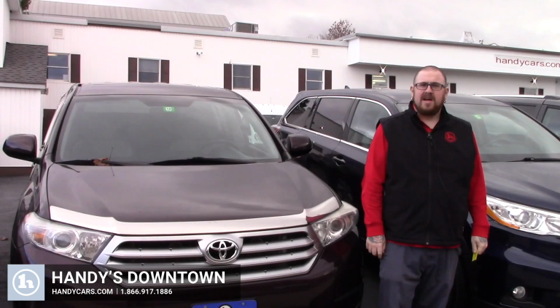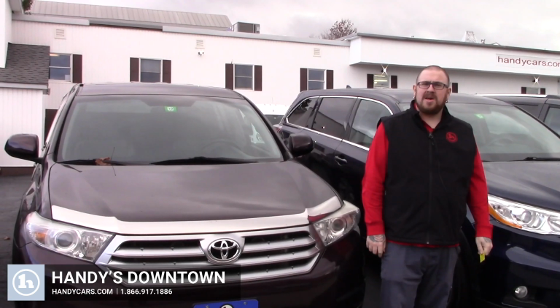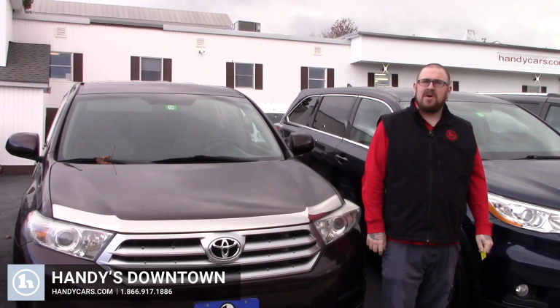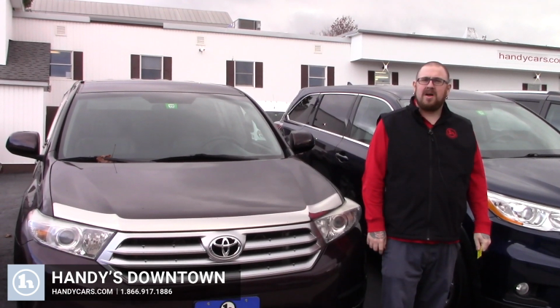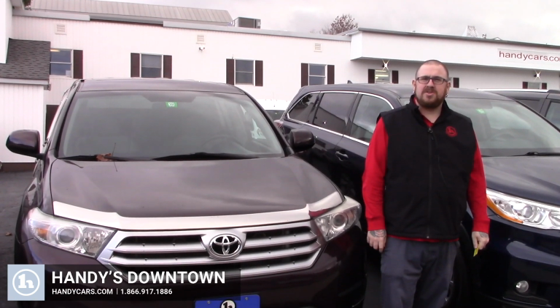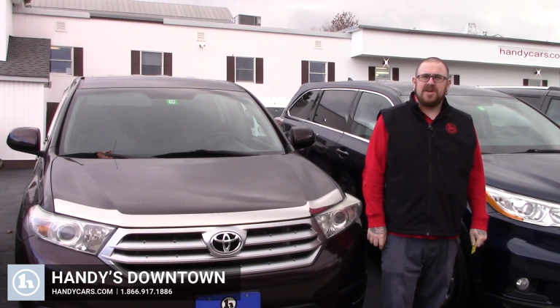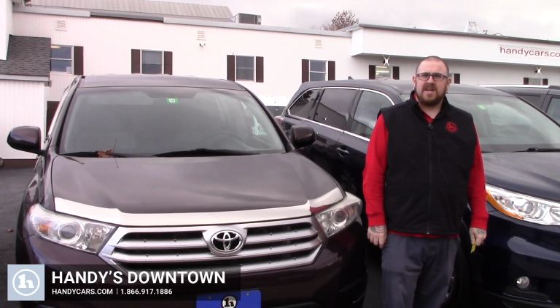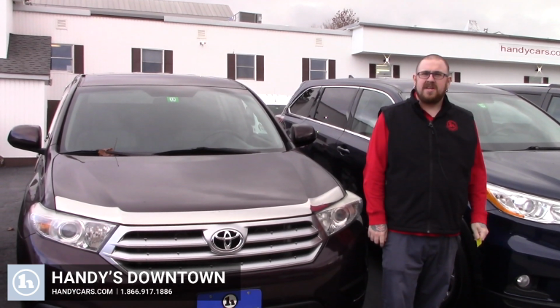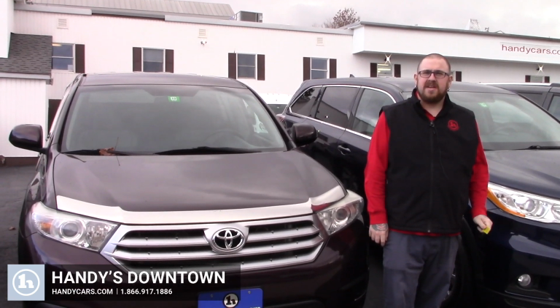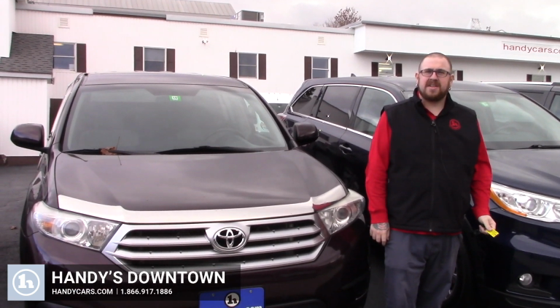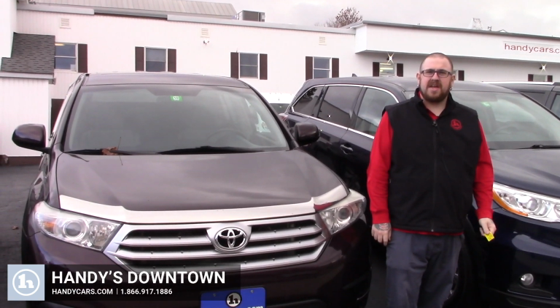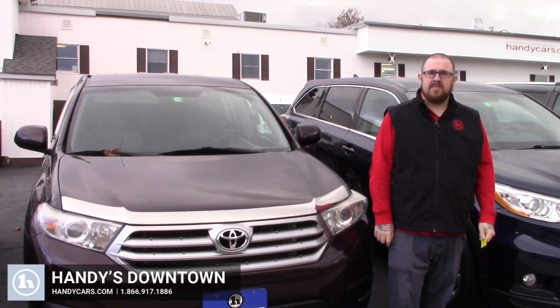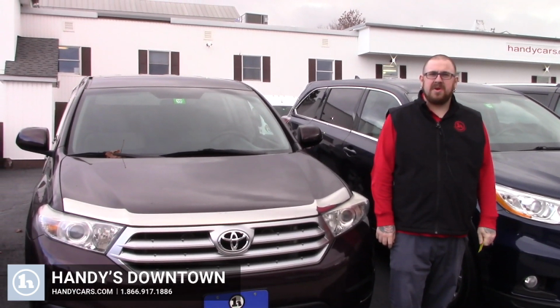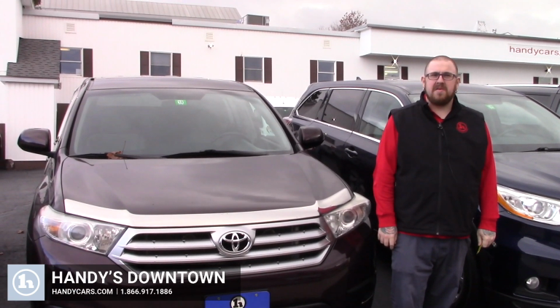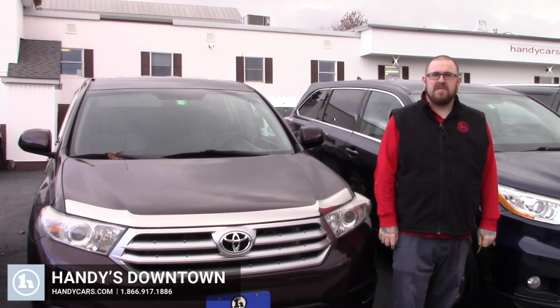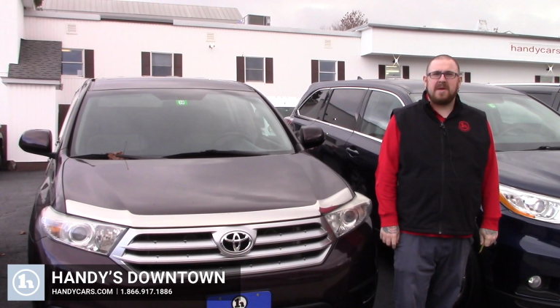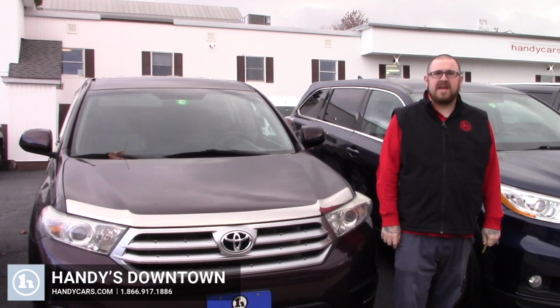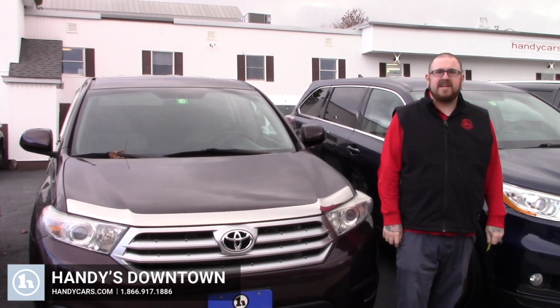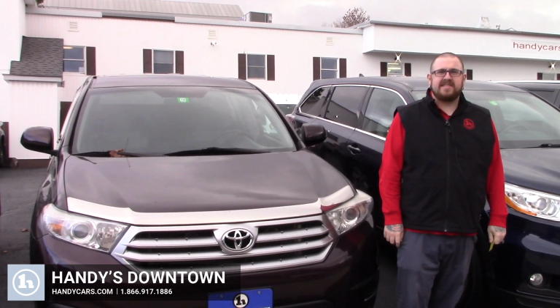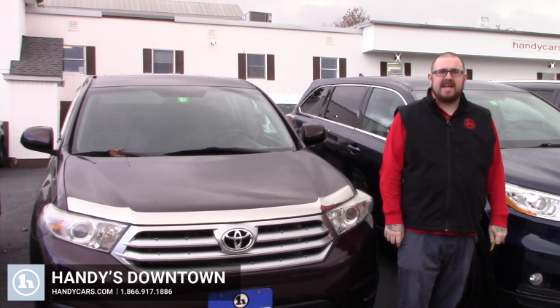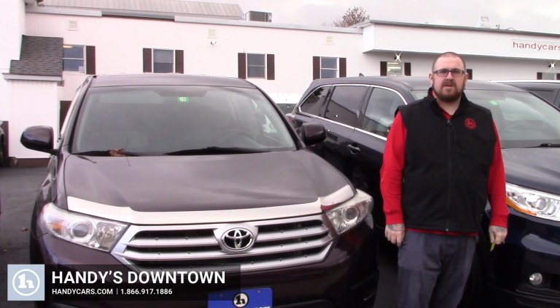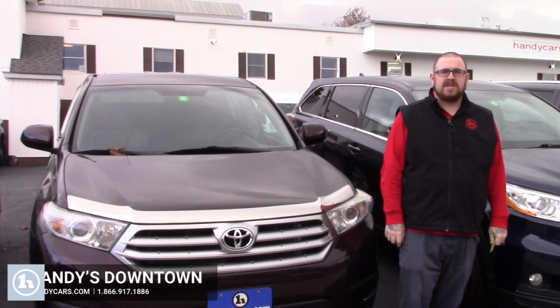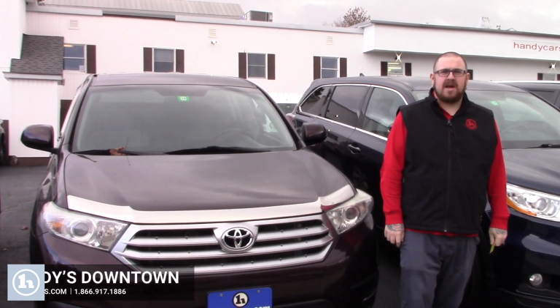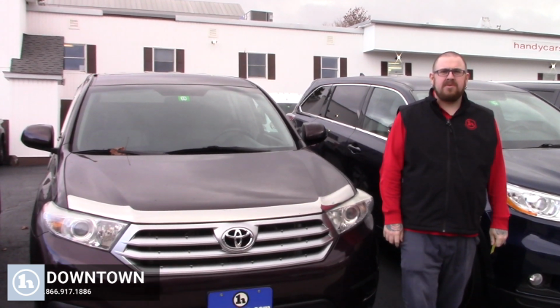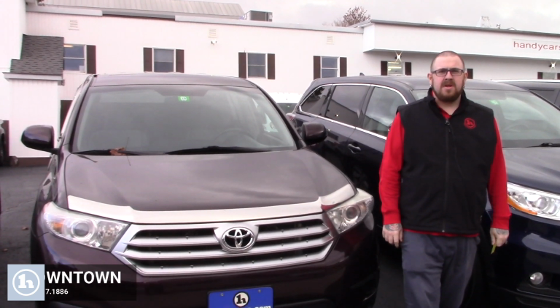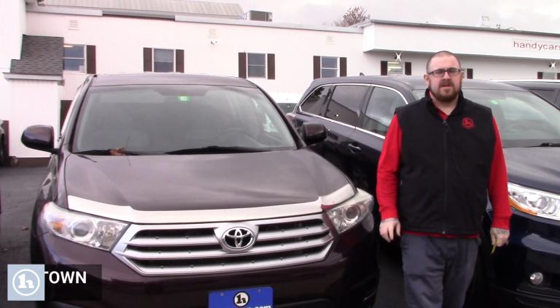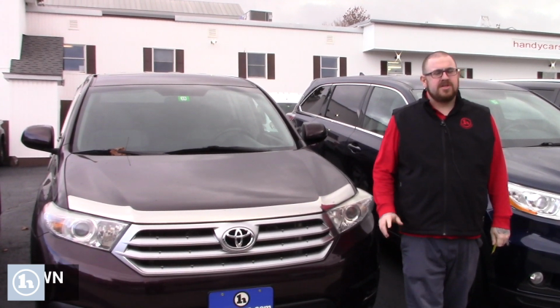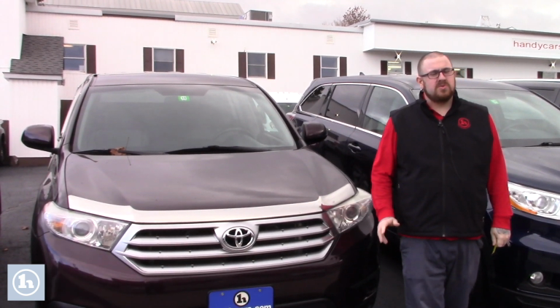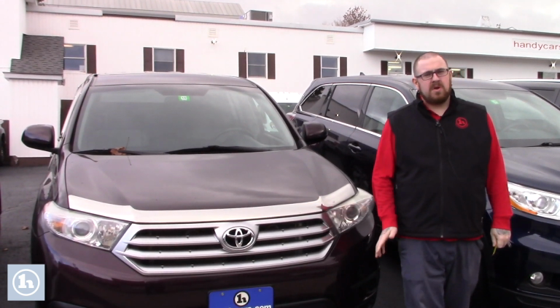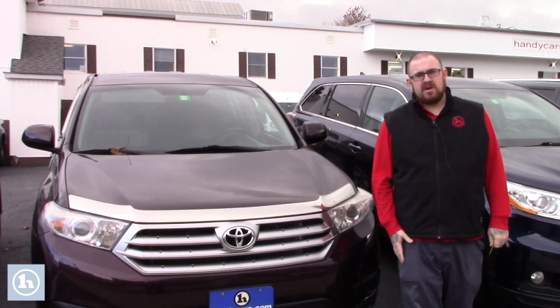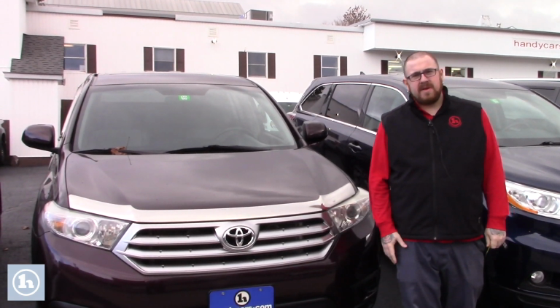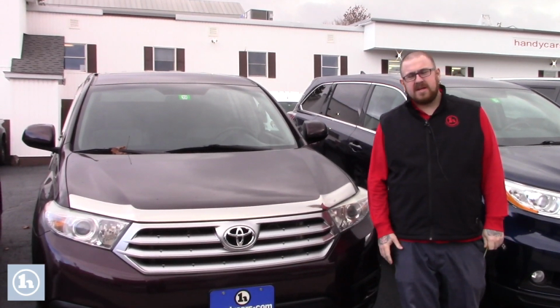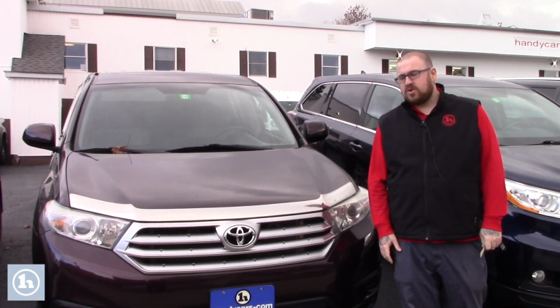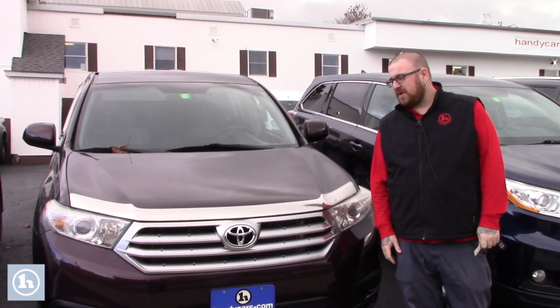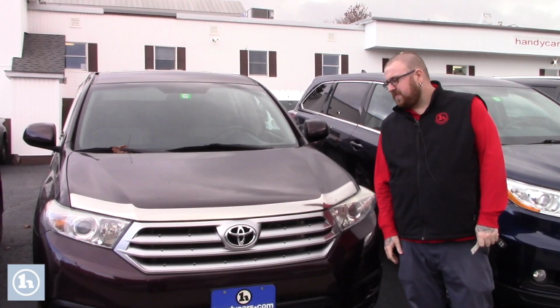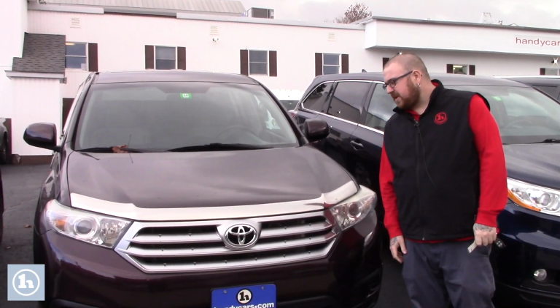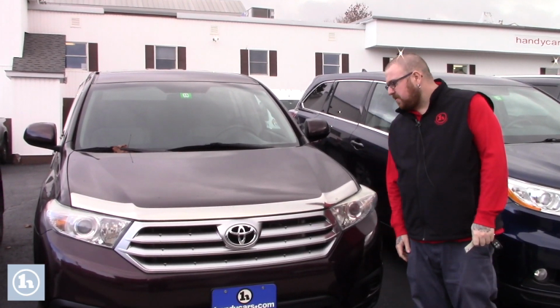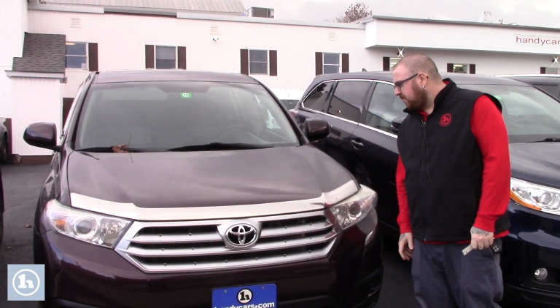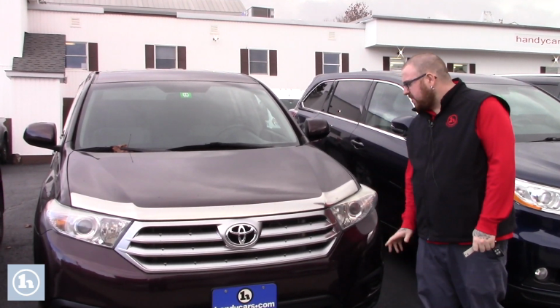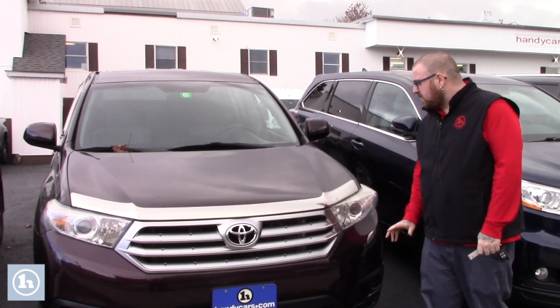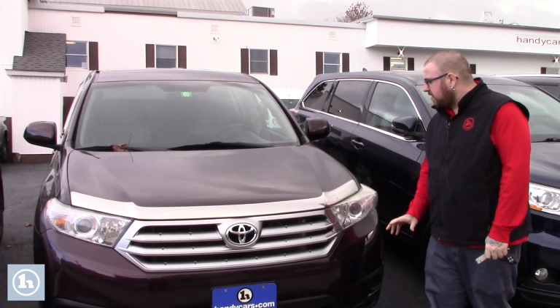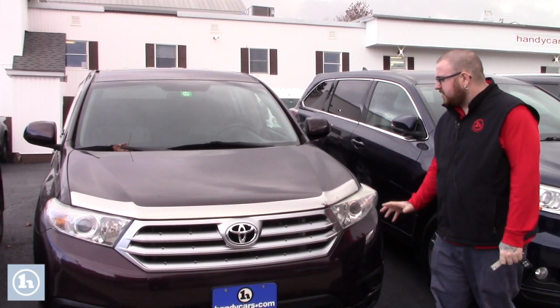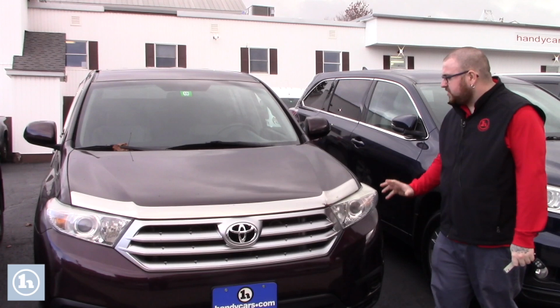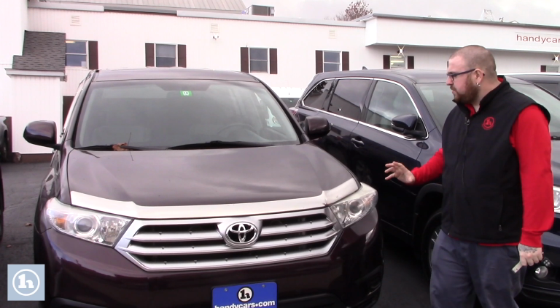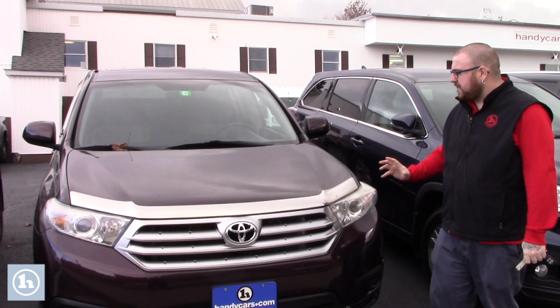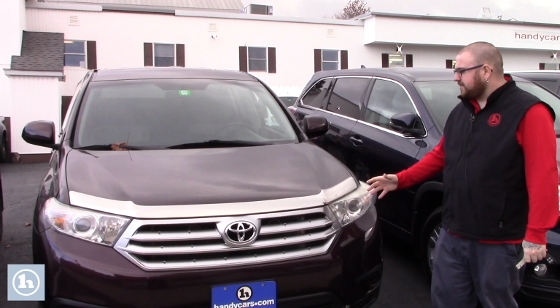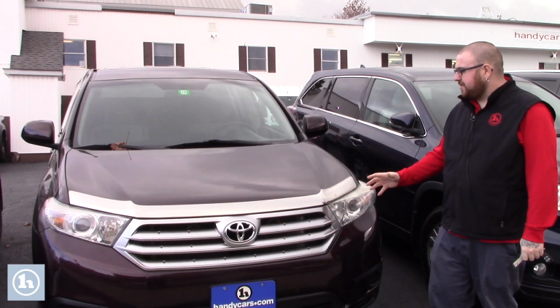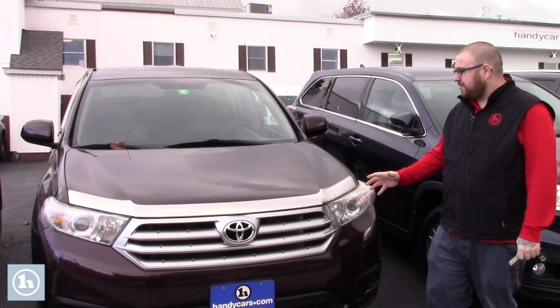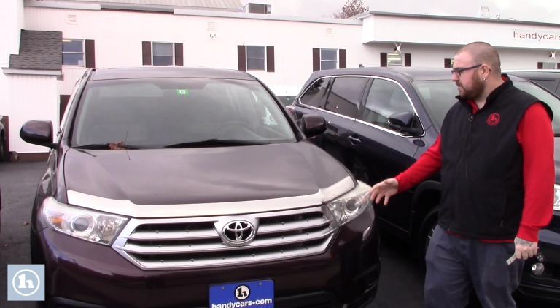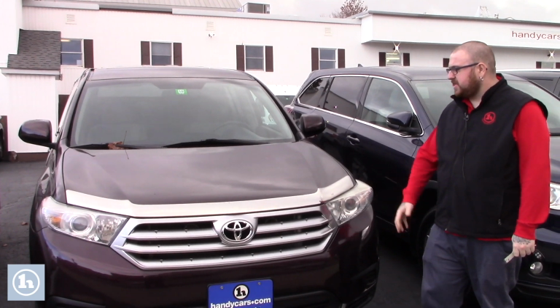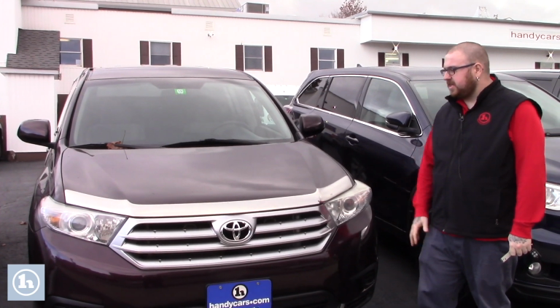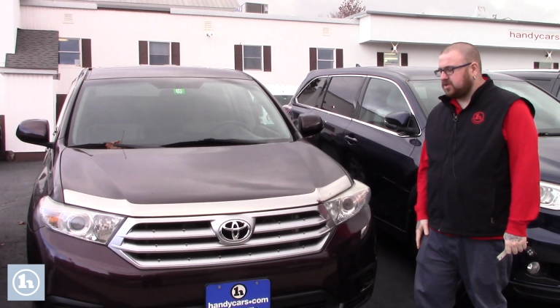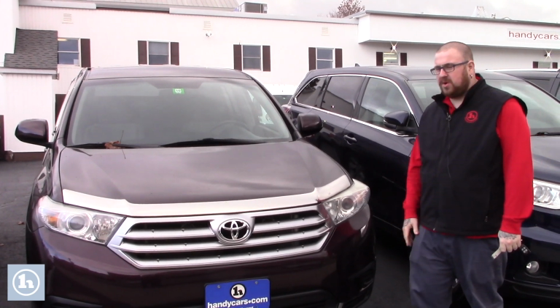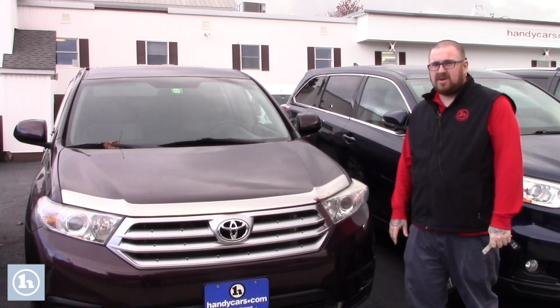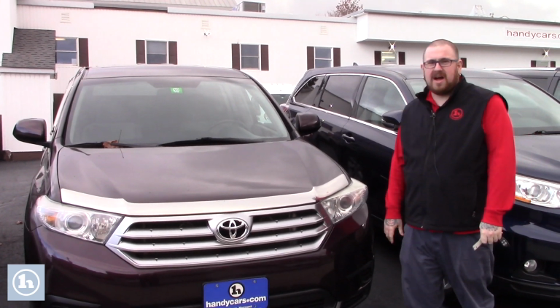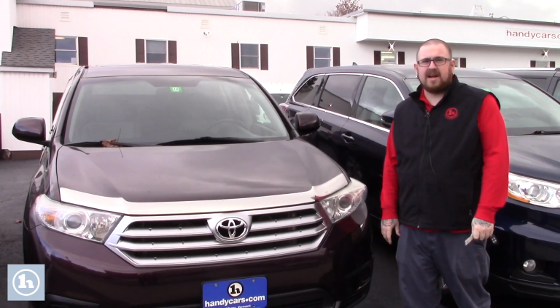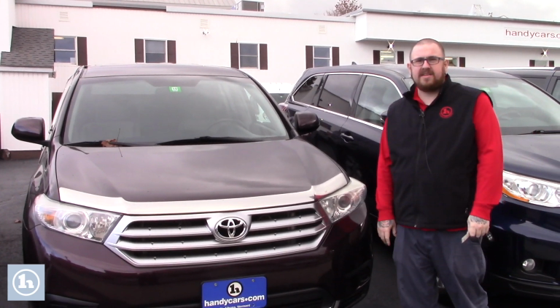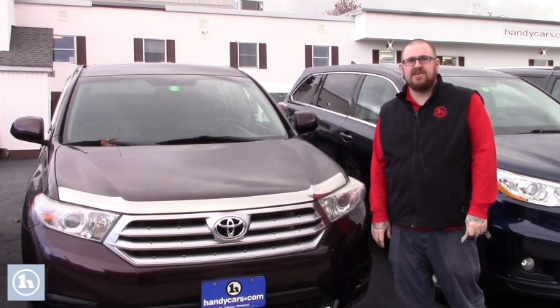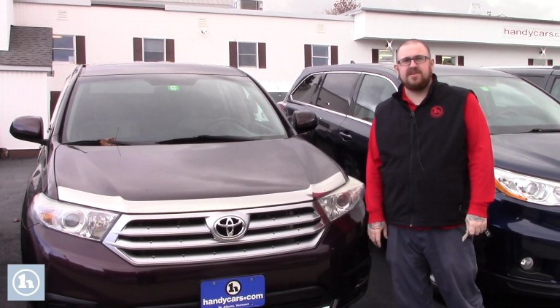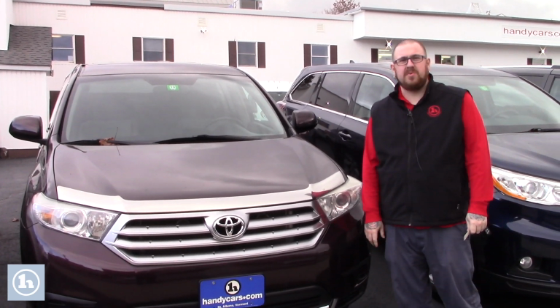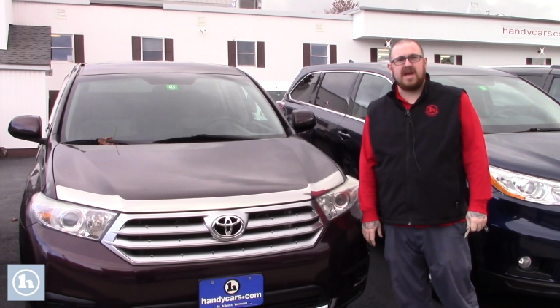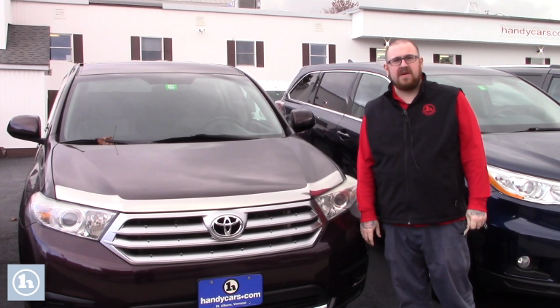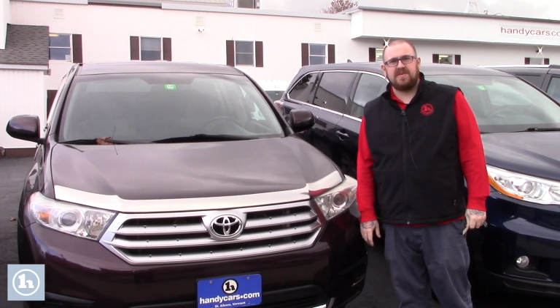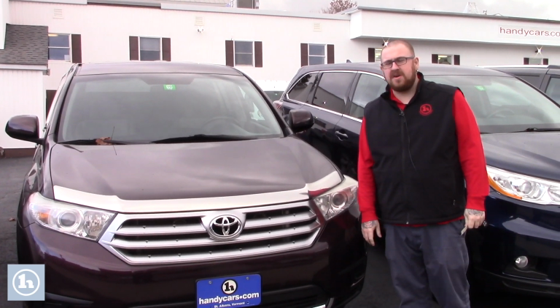Hello Audrey, Nick Lambert here from Handys downtown. Just wanted to make a quick video for you on this 2013 Toyota Highlander that we have here.